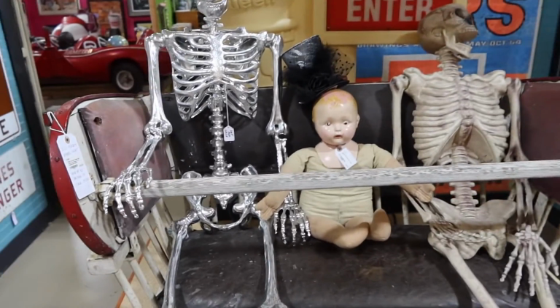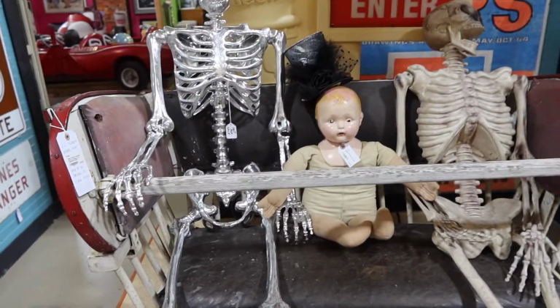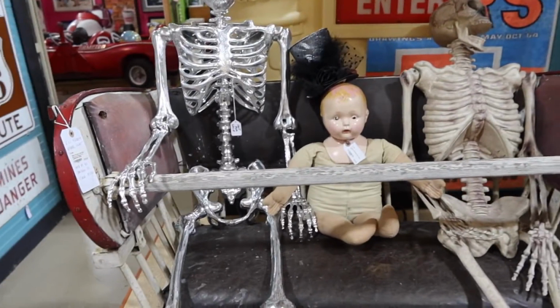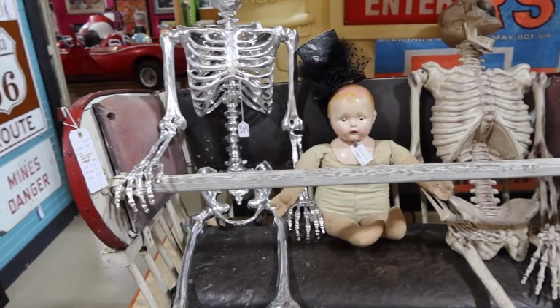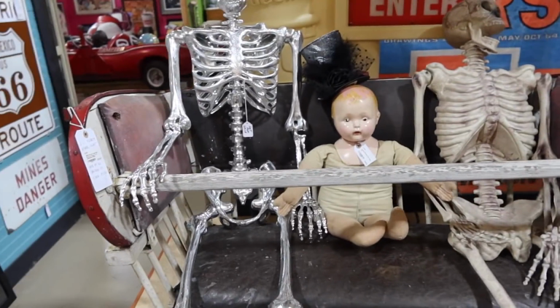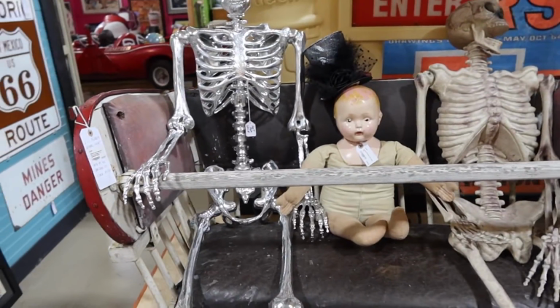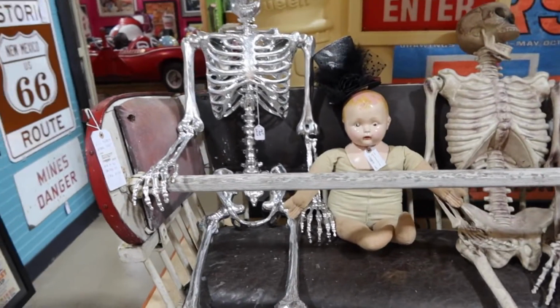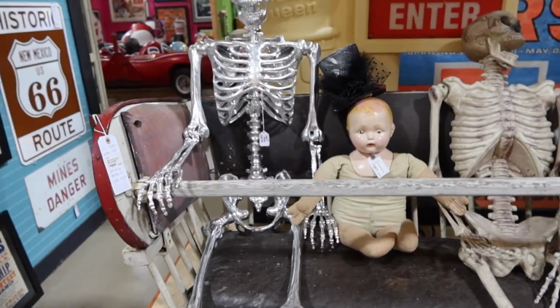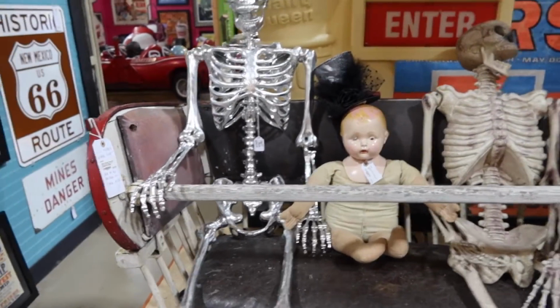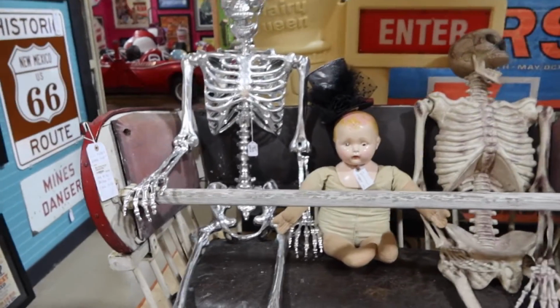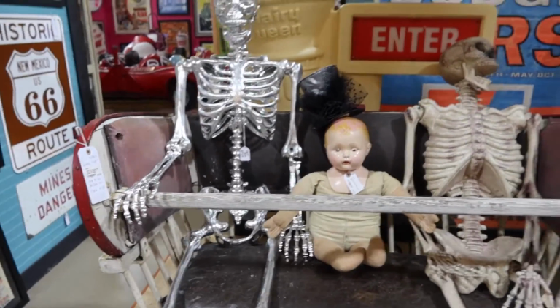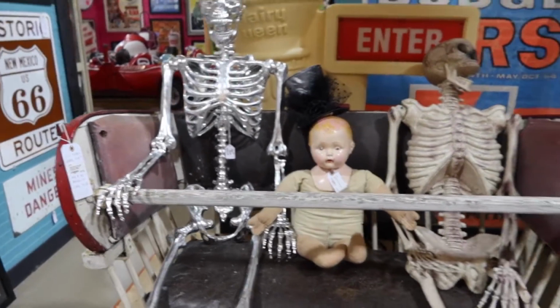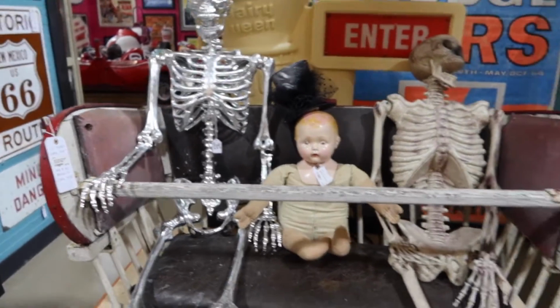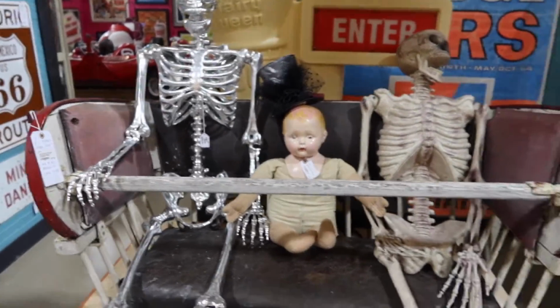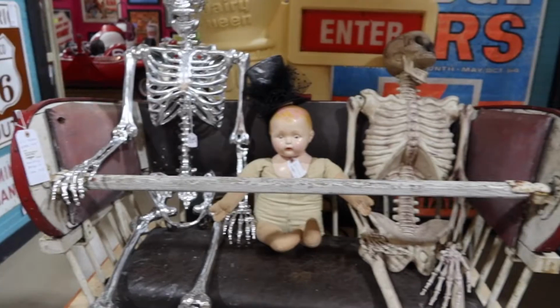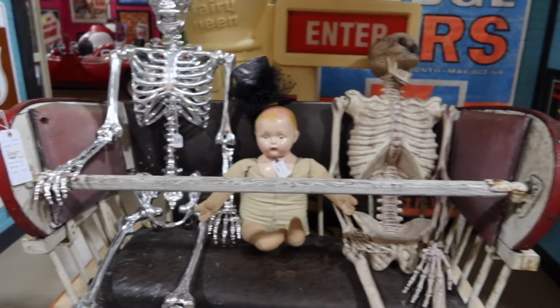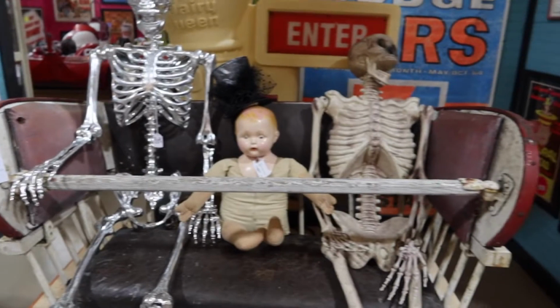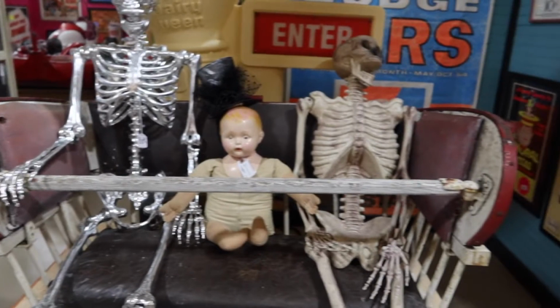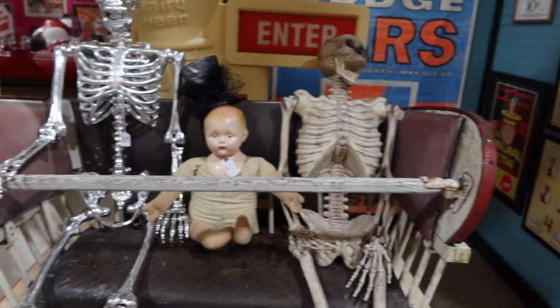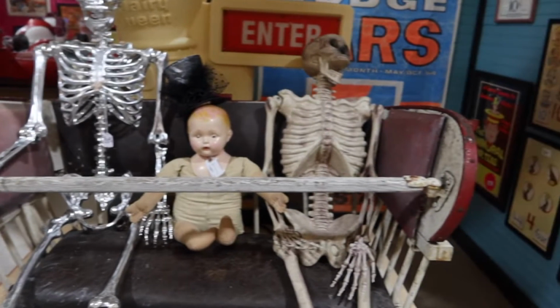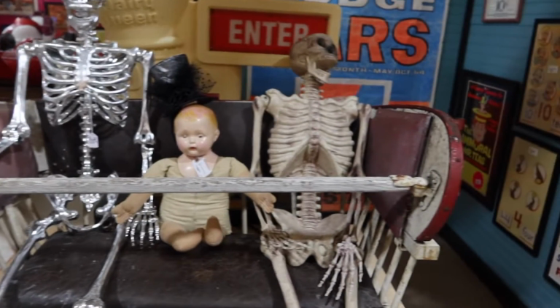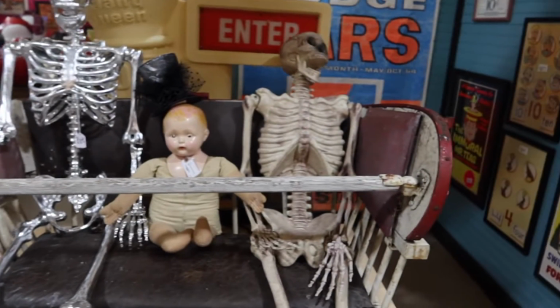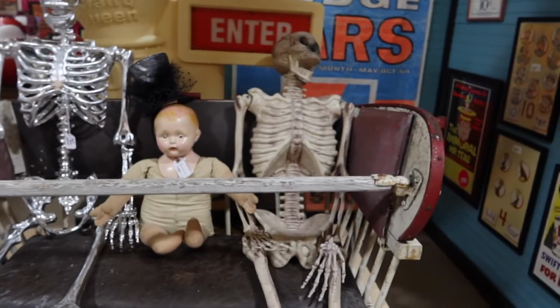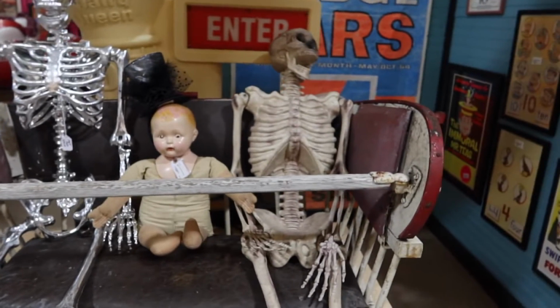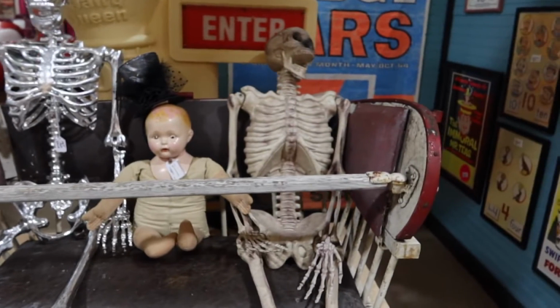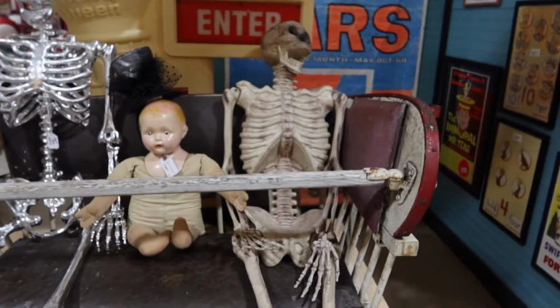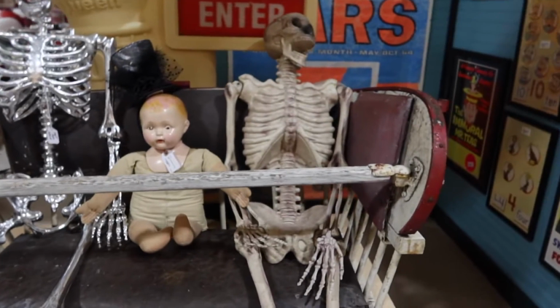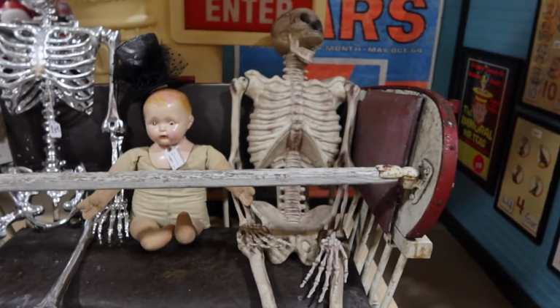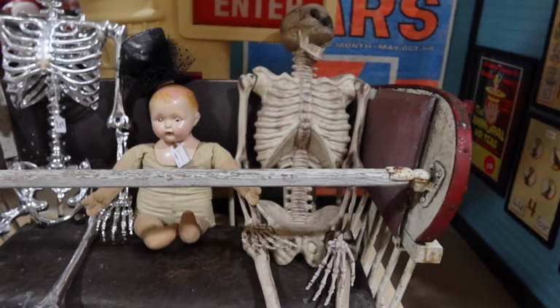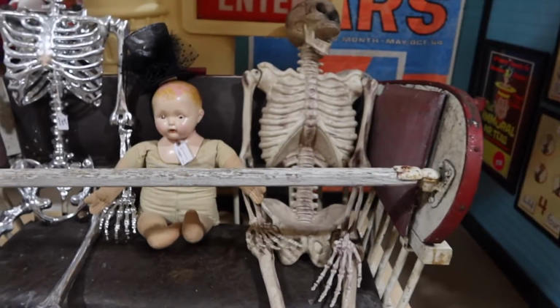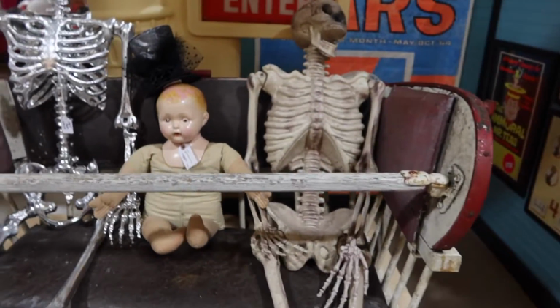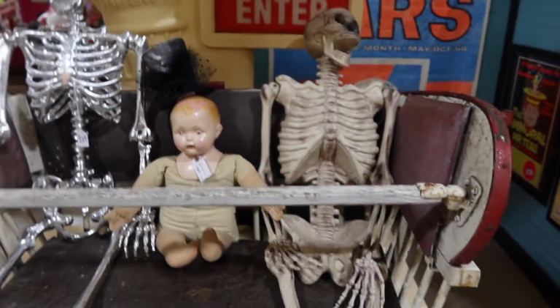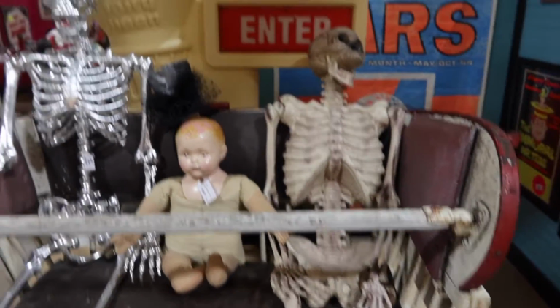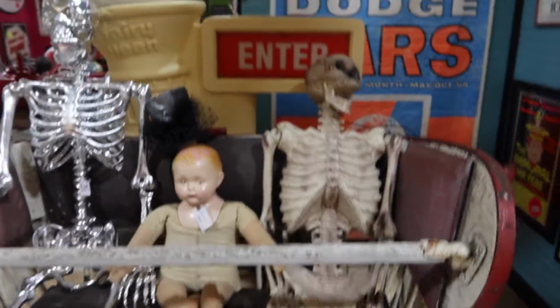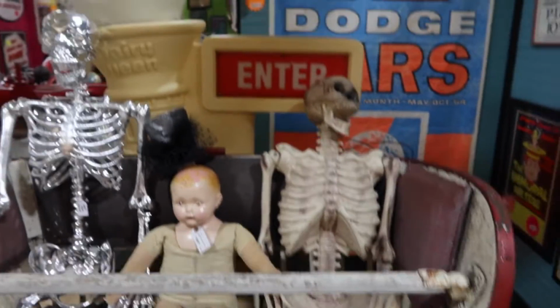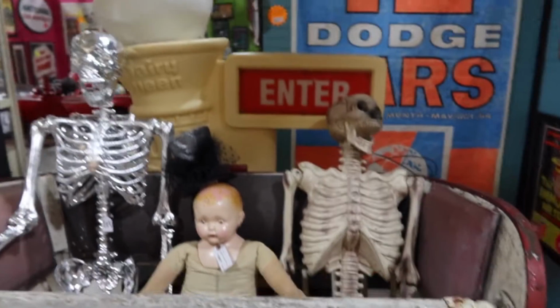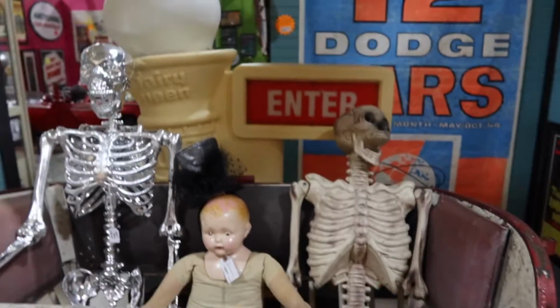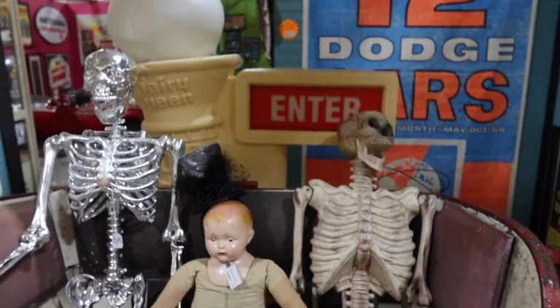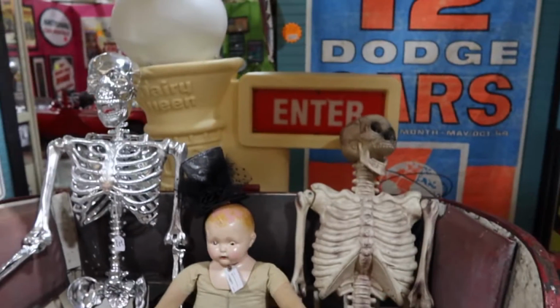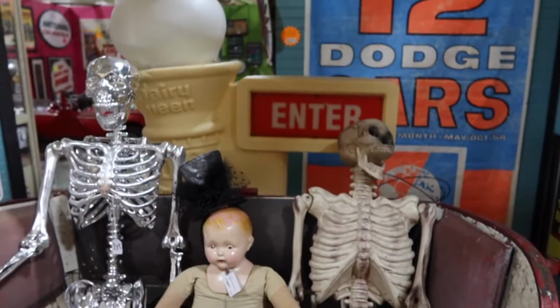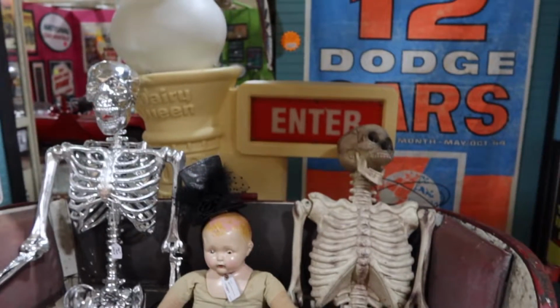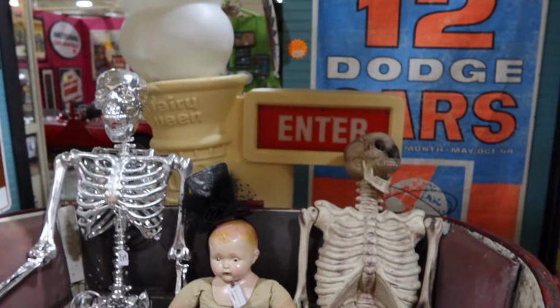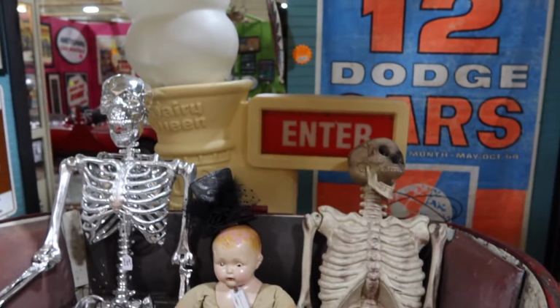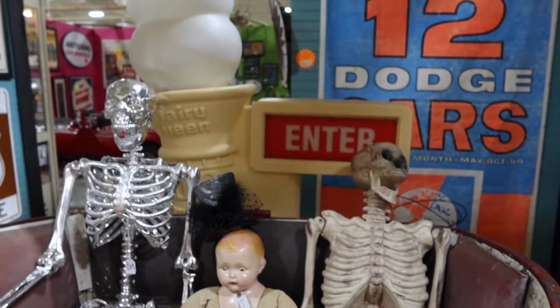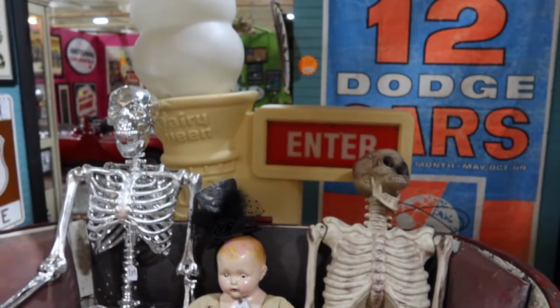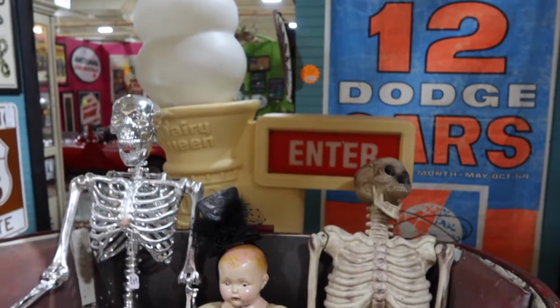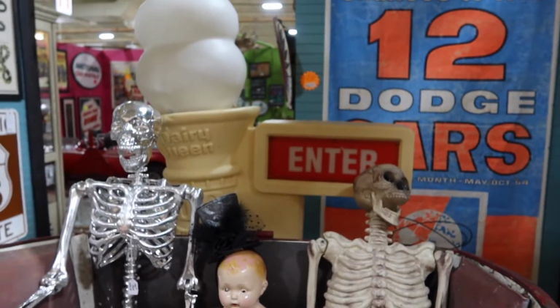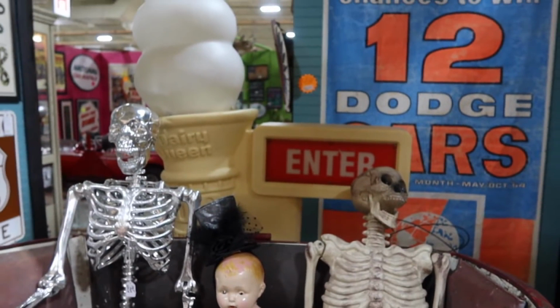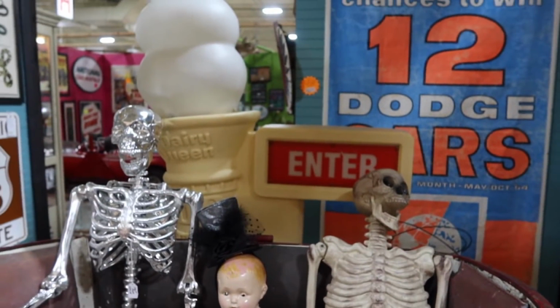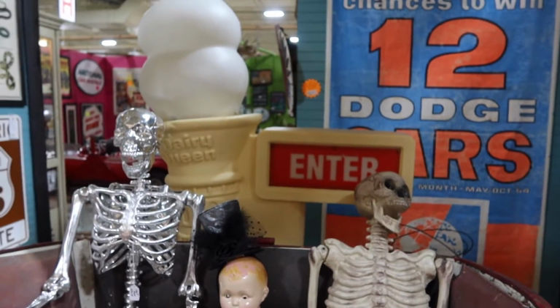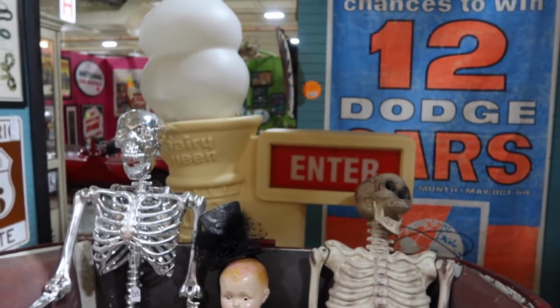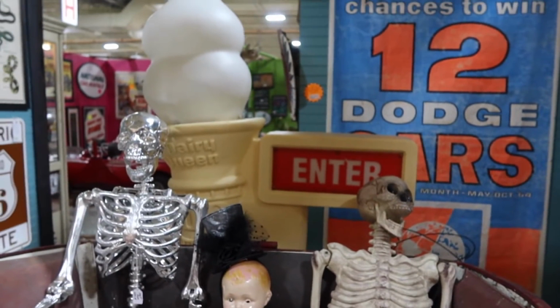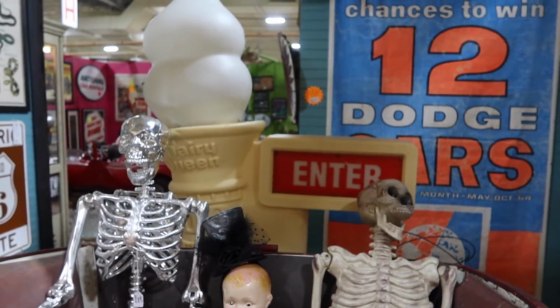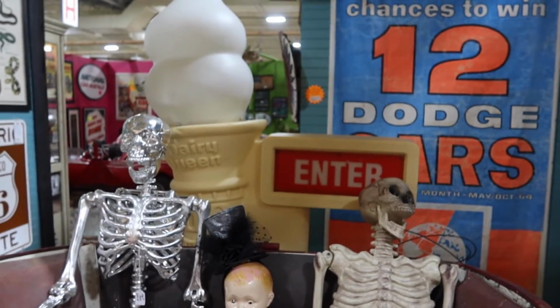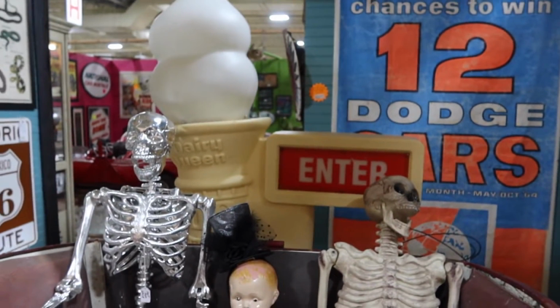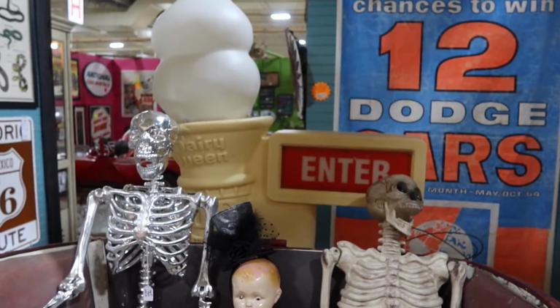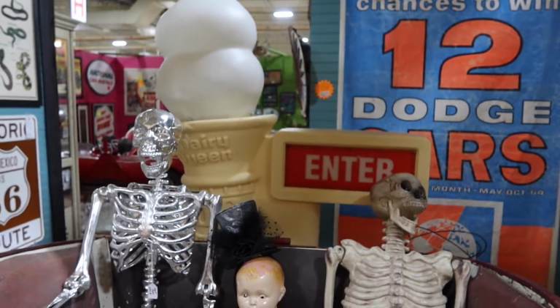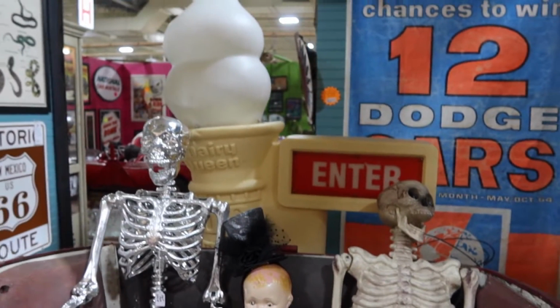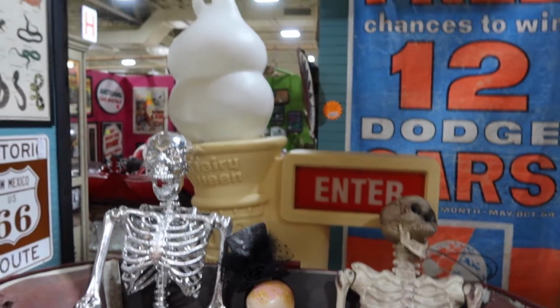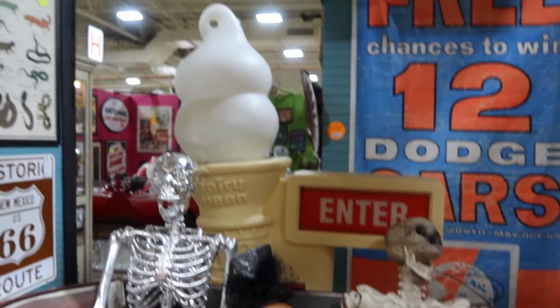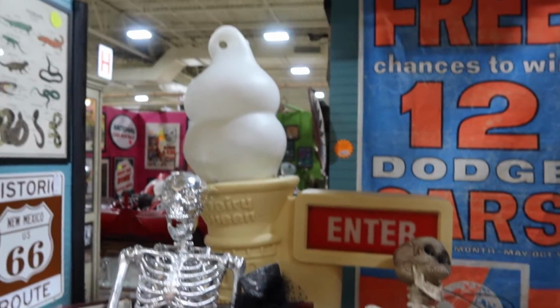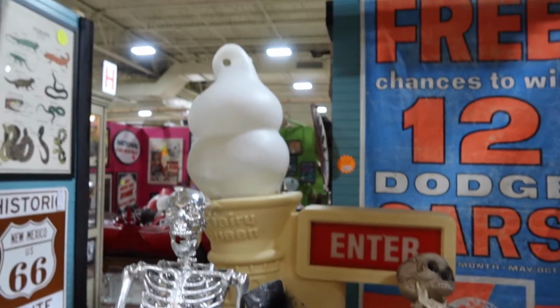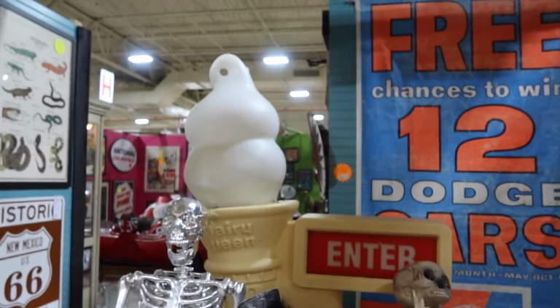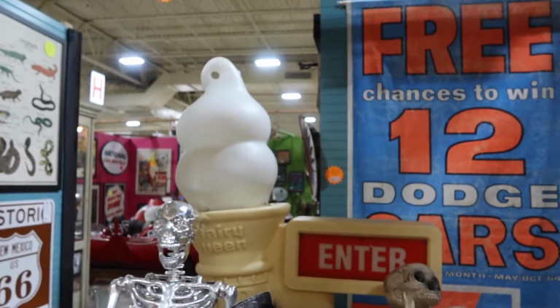Oh, and if you want a skeleton, you've got one here. Oh, look at that ice cream cone — I like that!